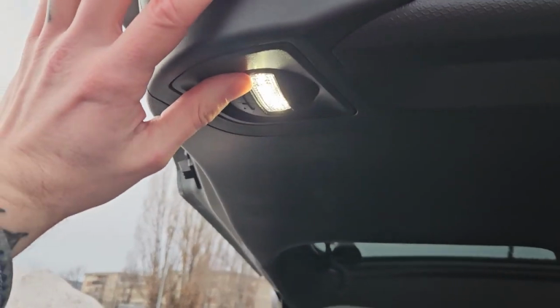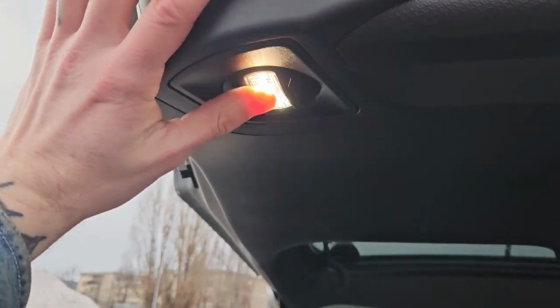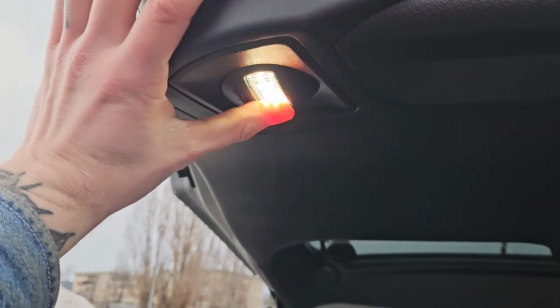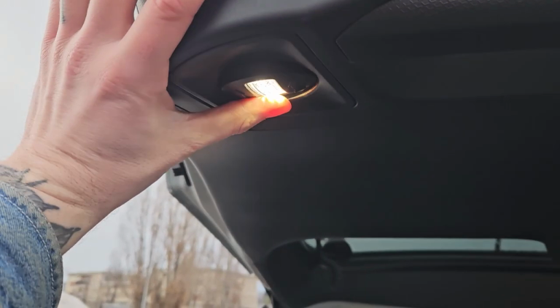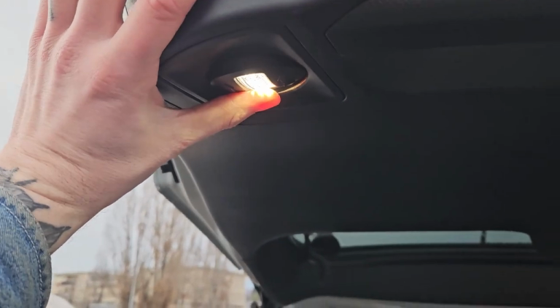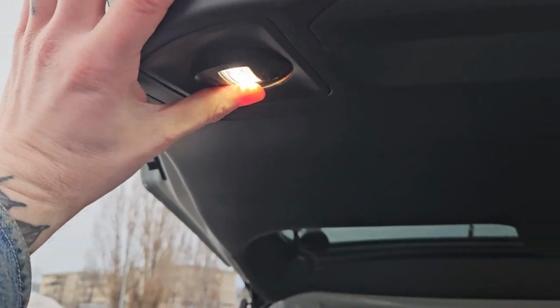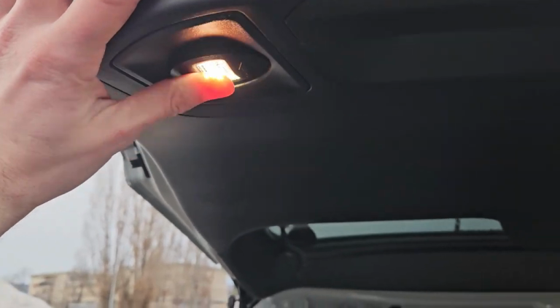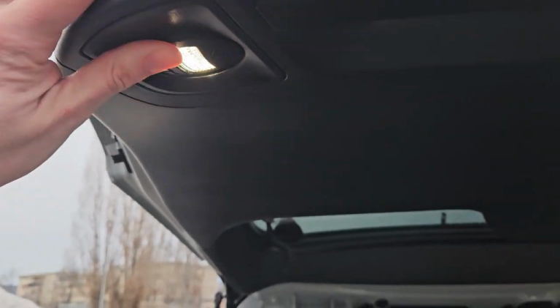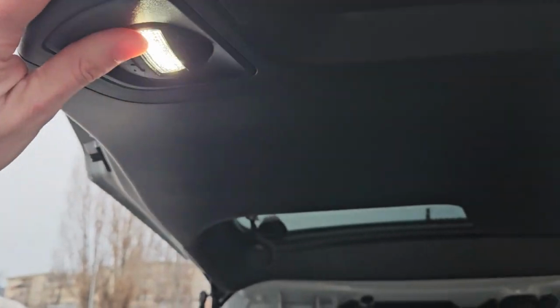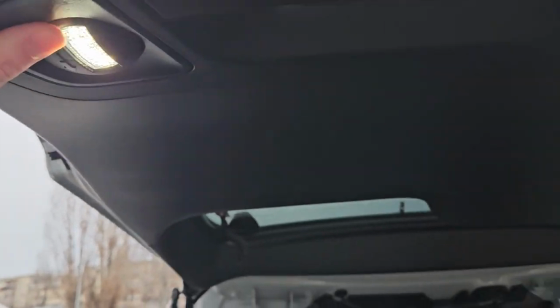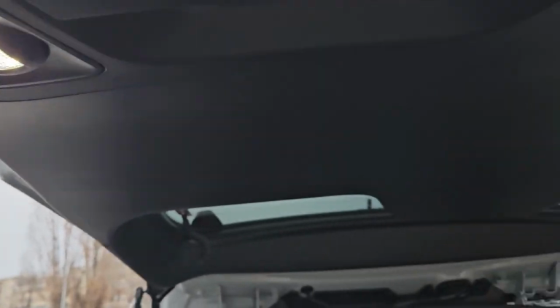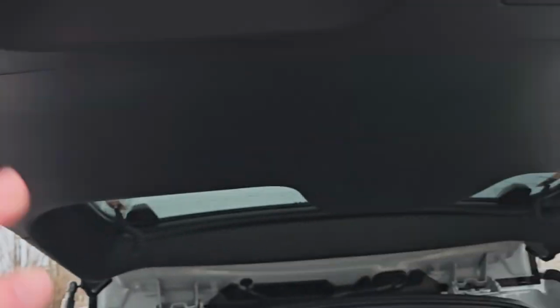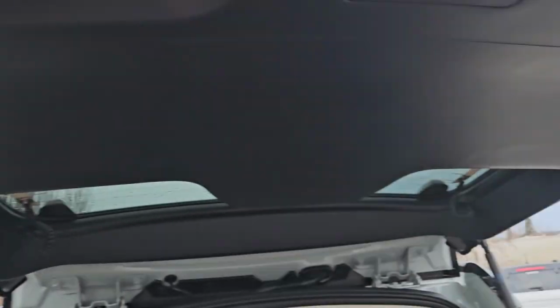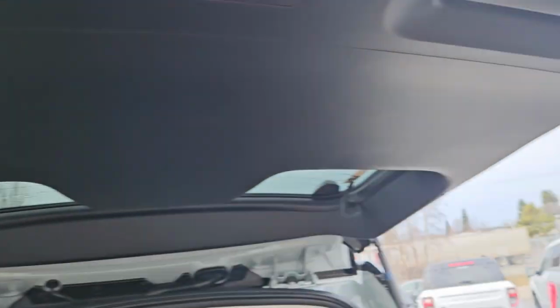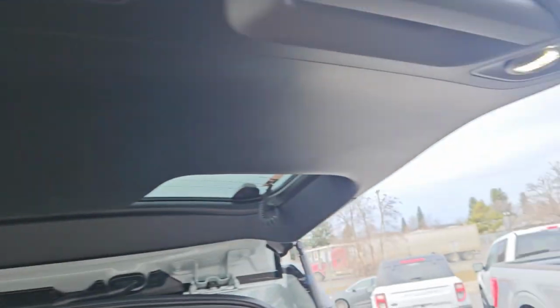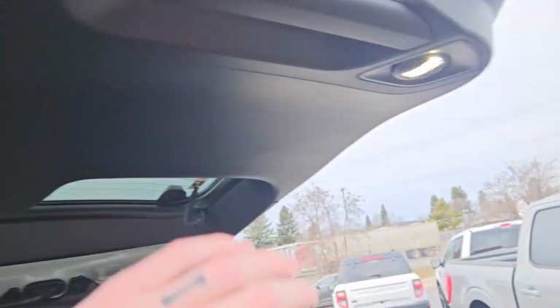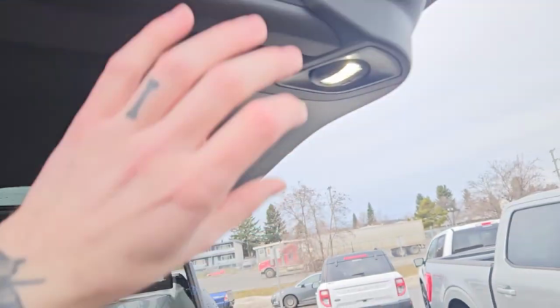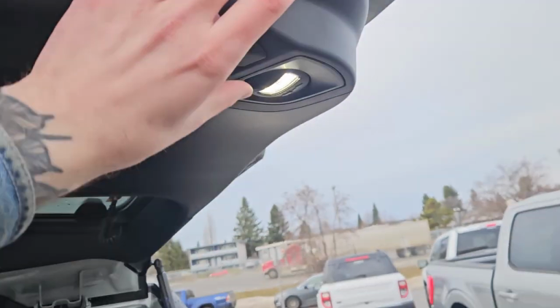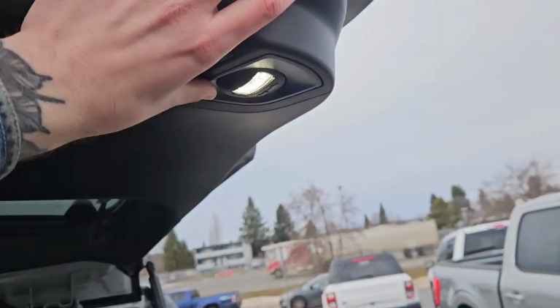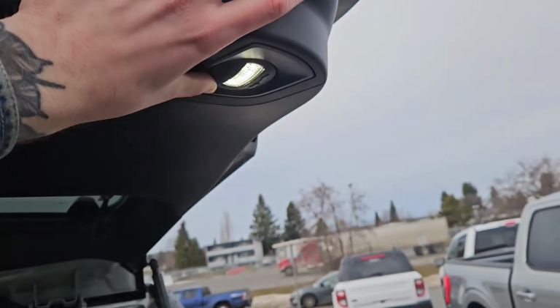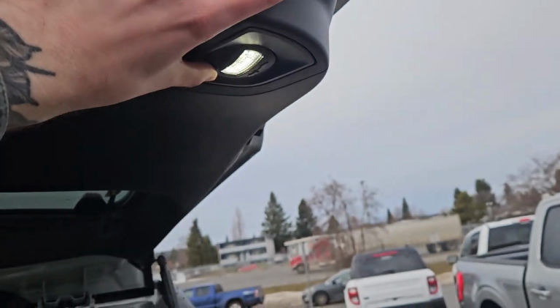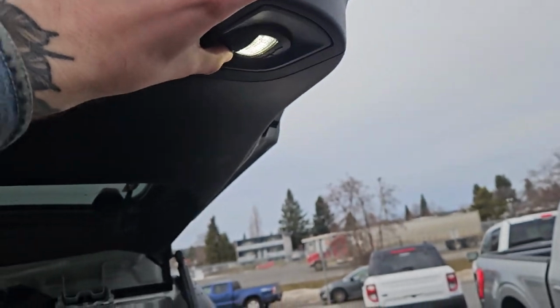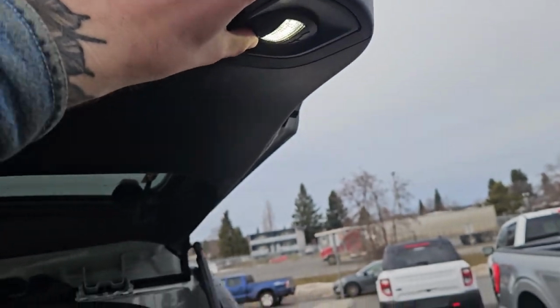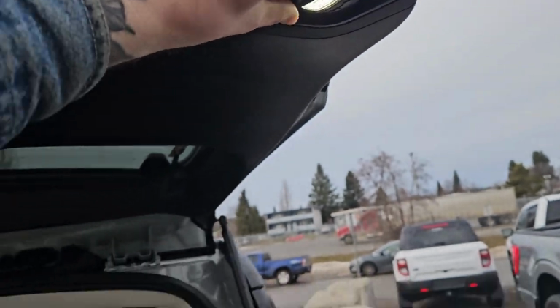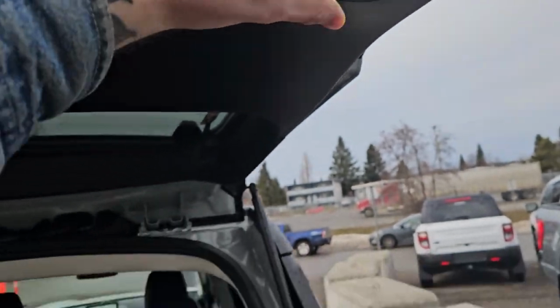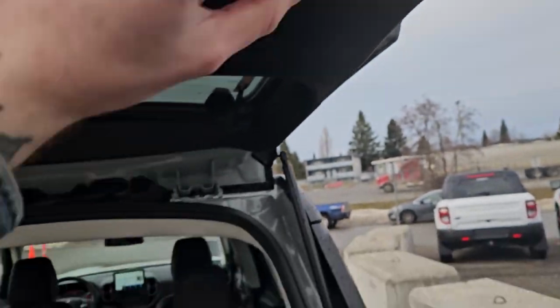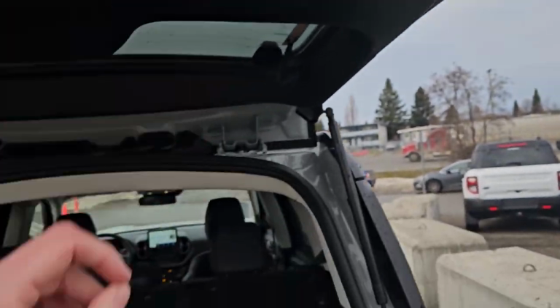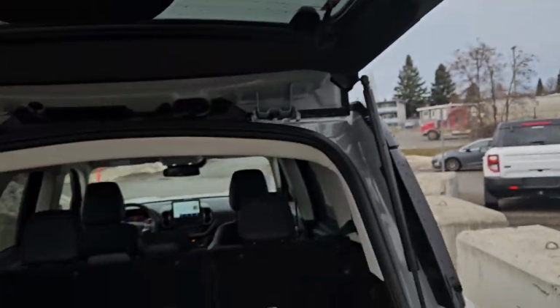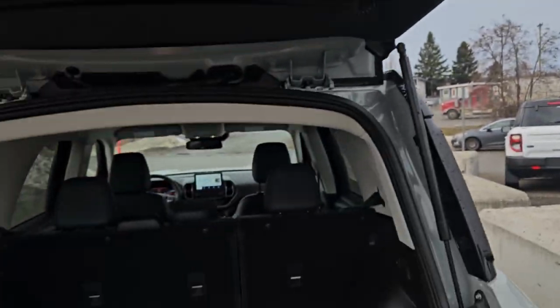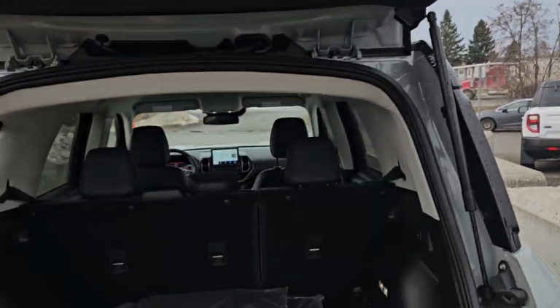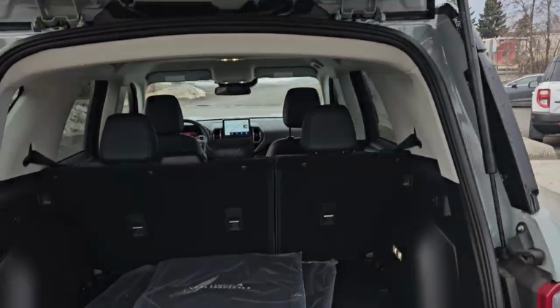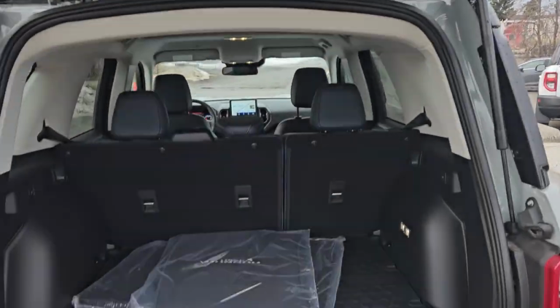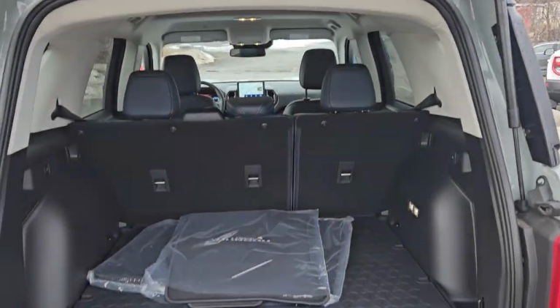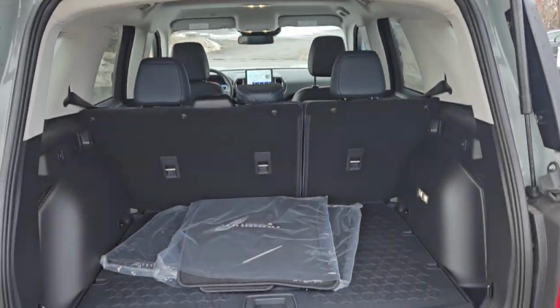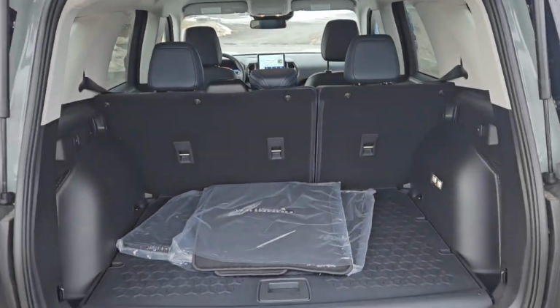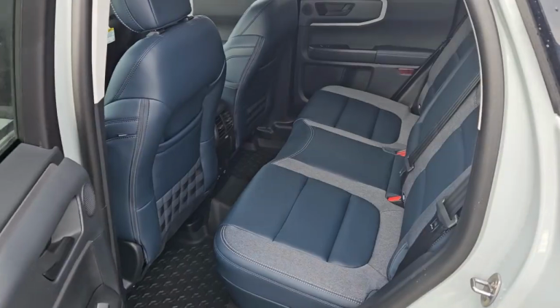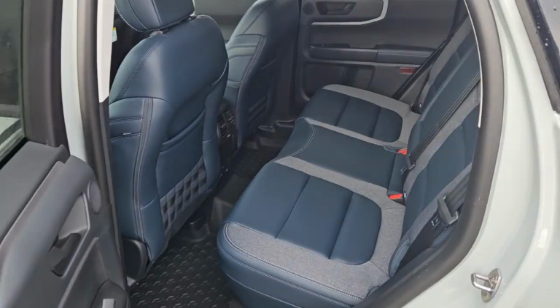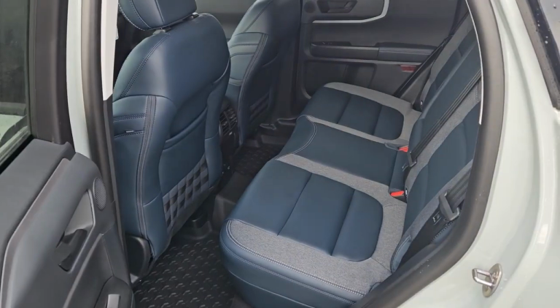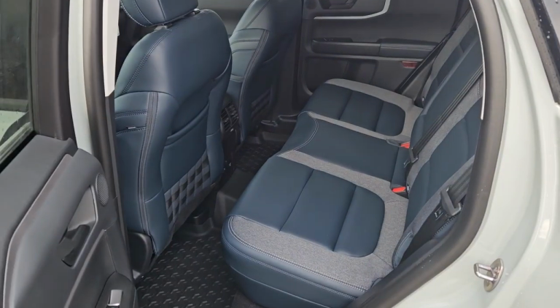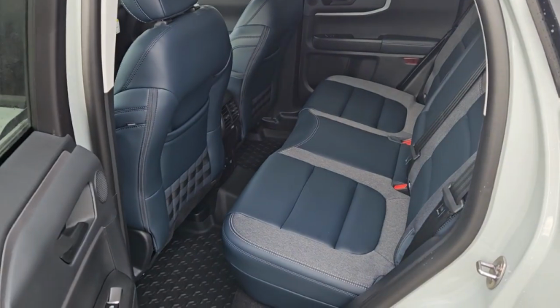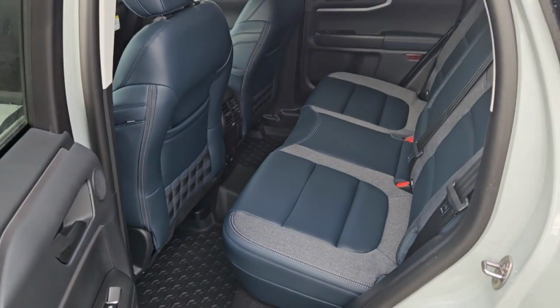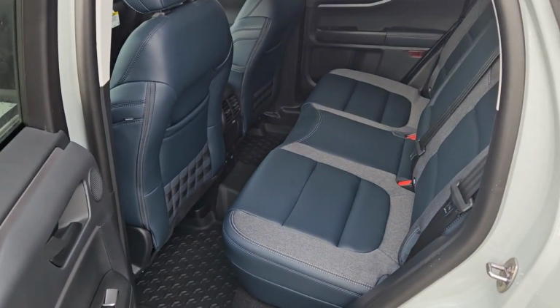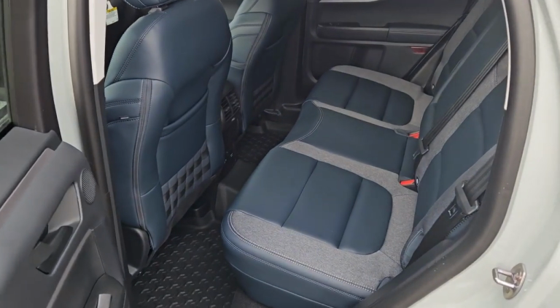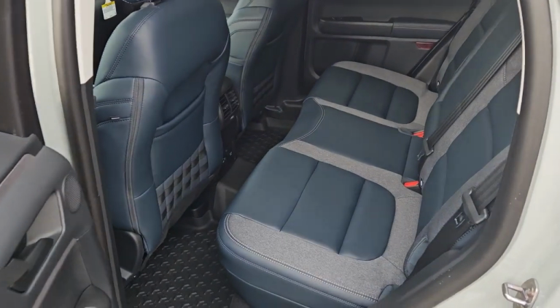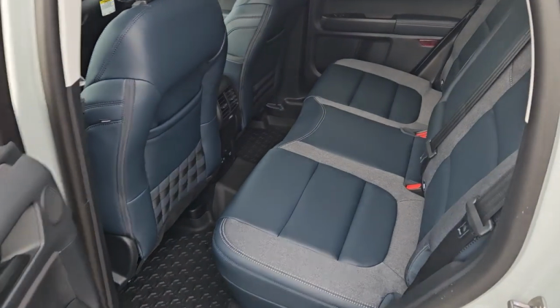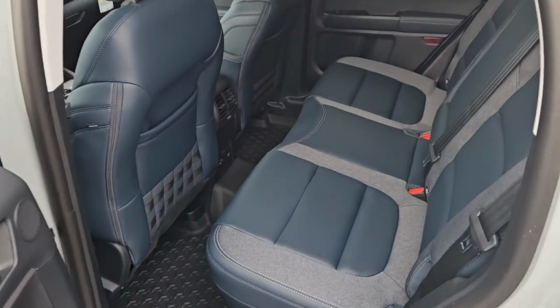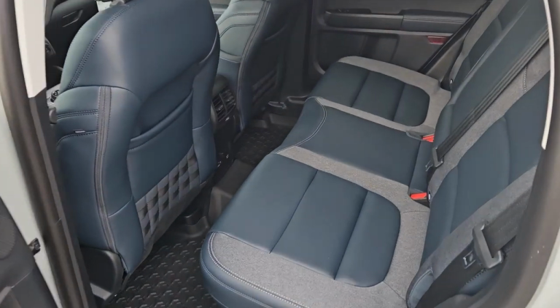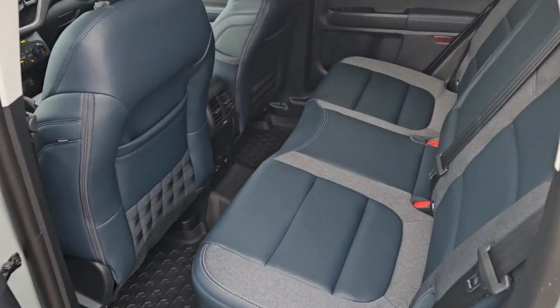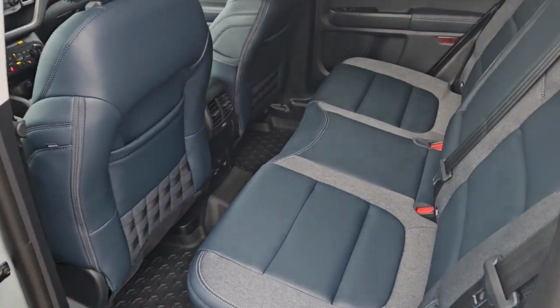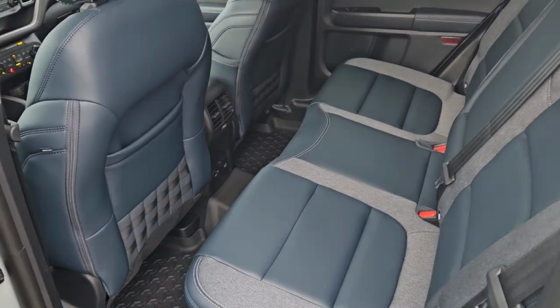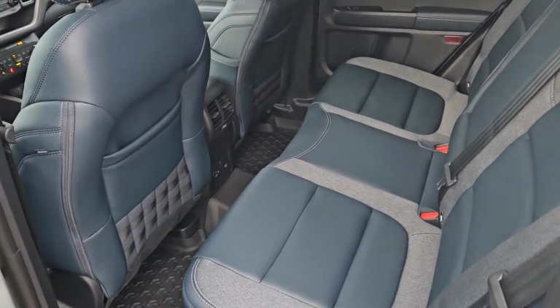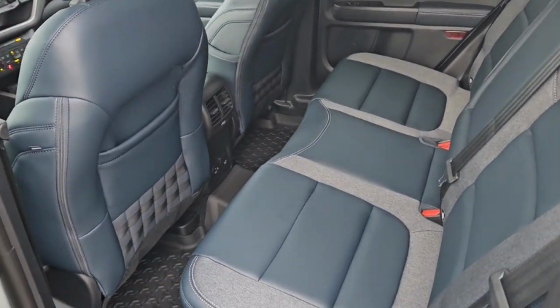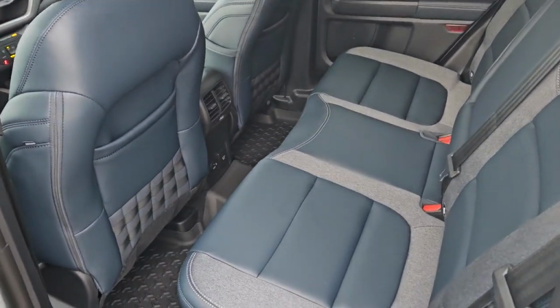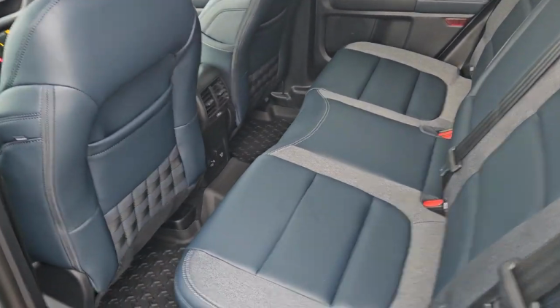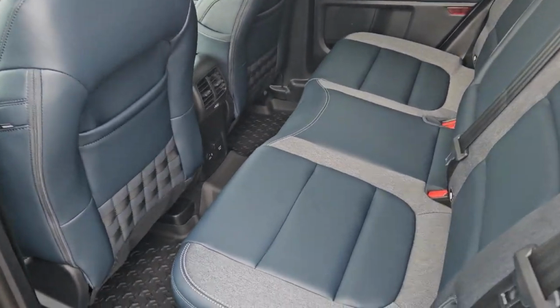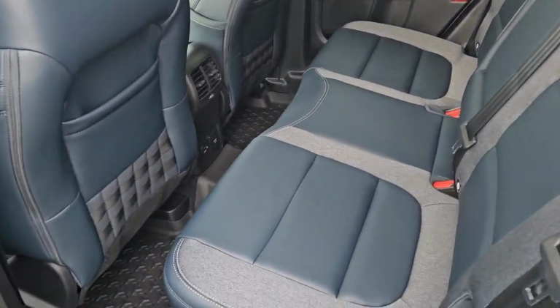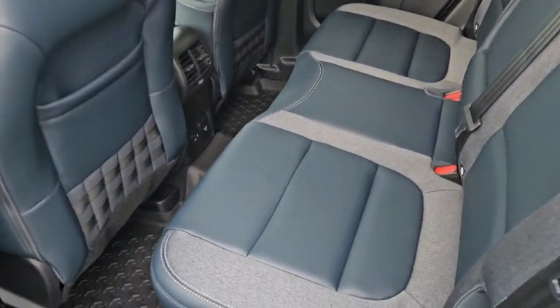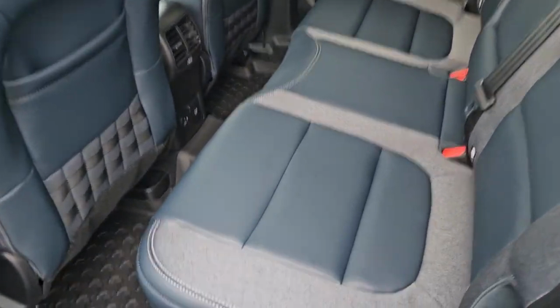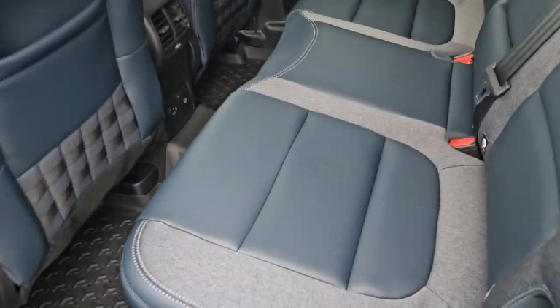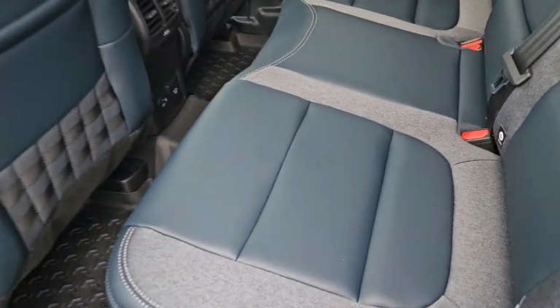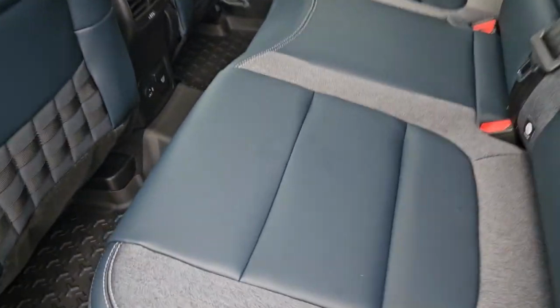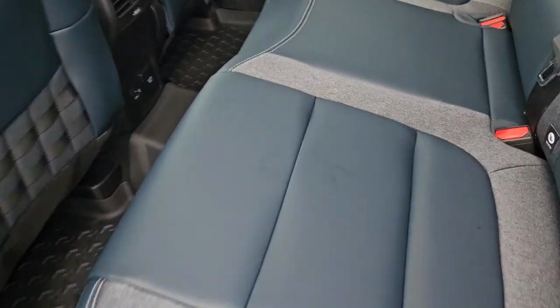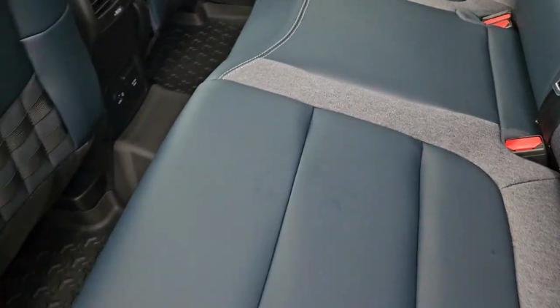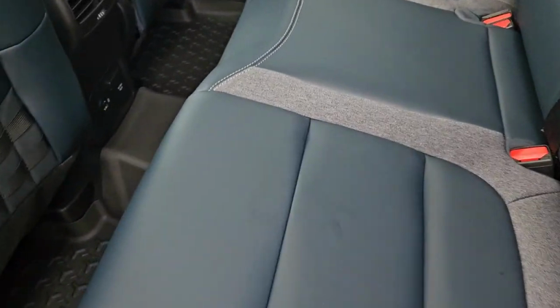There's also the switch for your hatch lights, which can be articulated to shine where you need them. Looking into the back seat, you have comfortable seating for three.